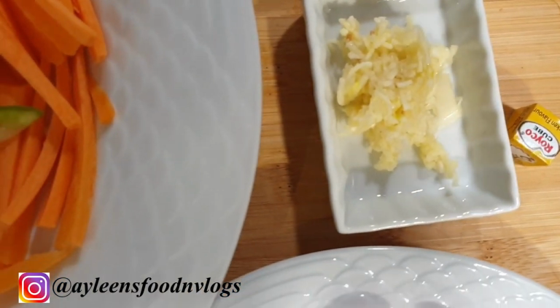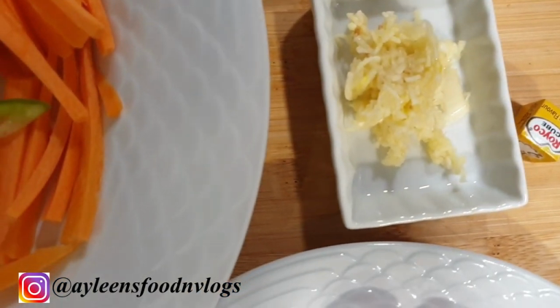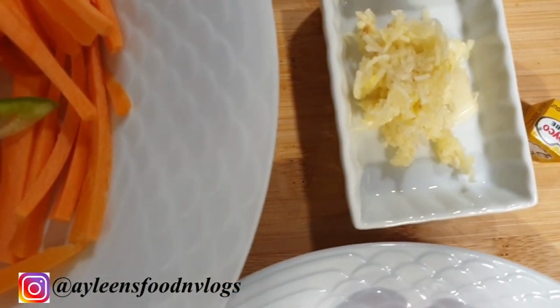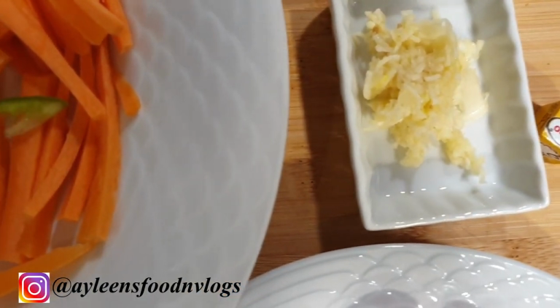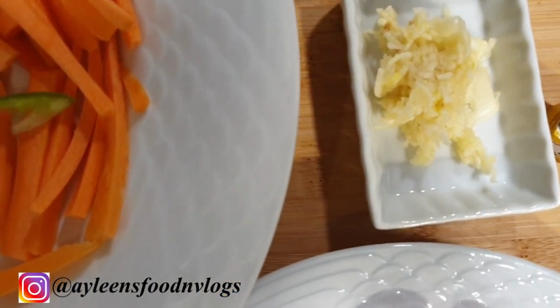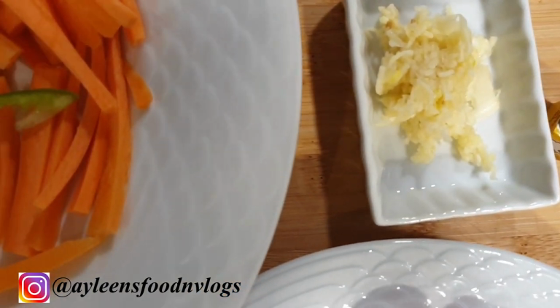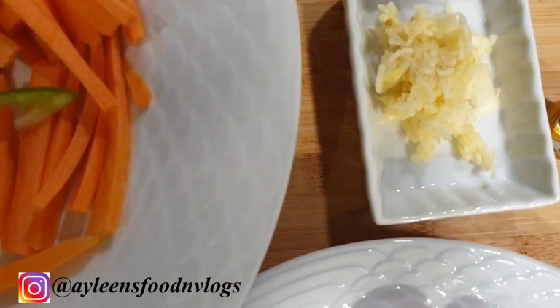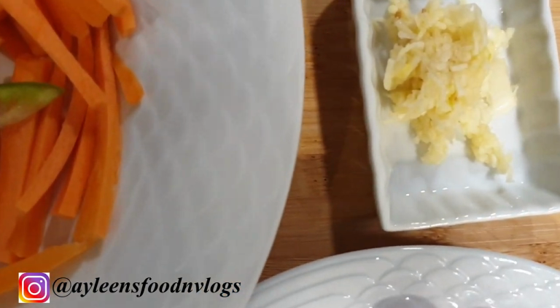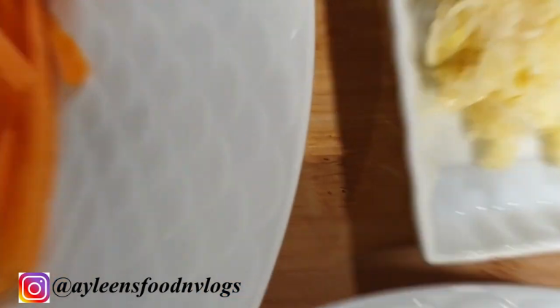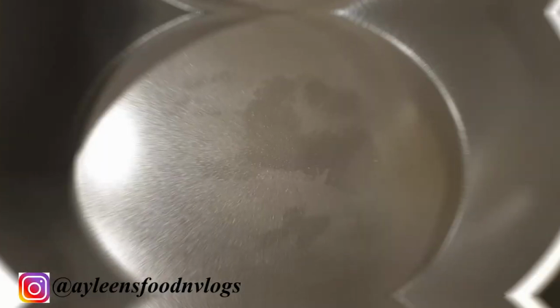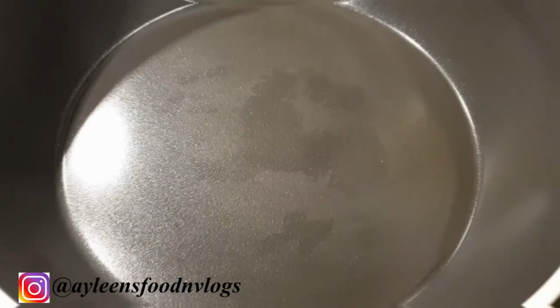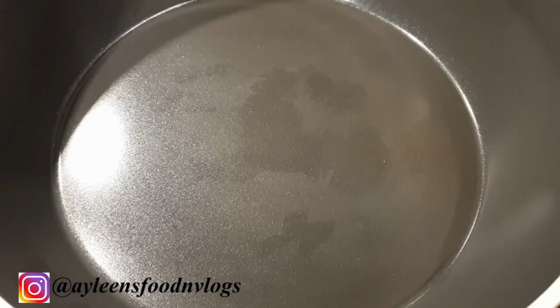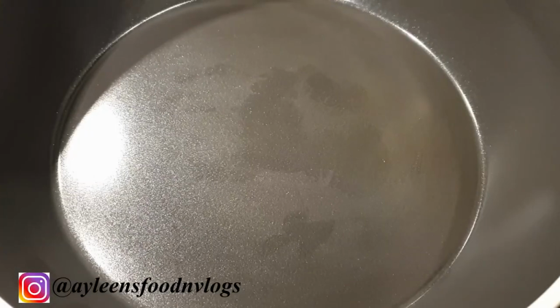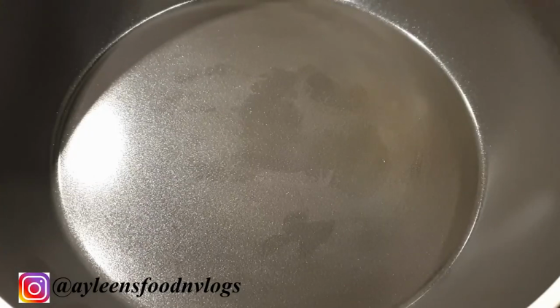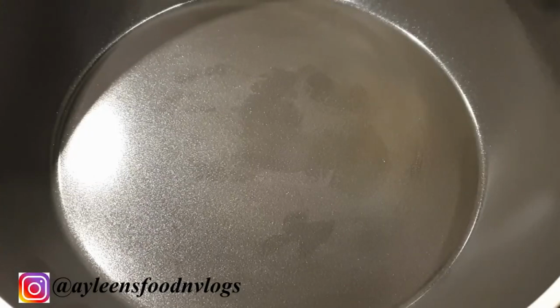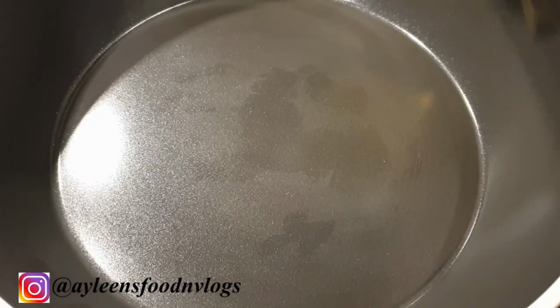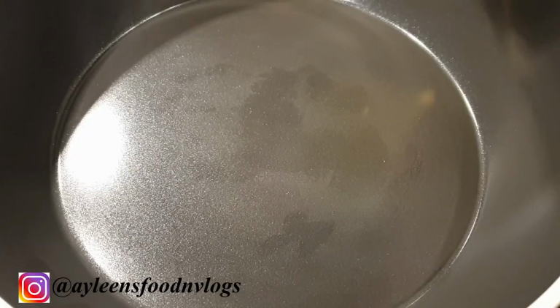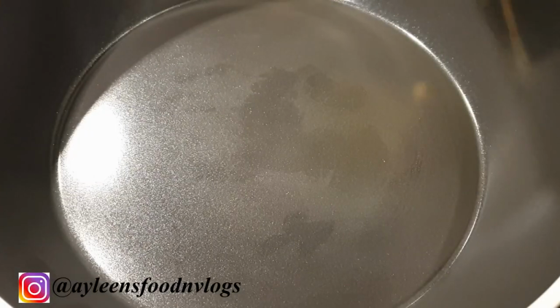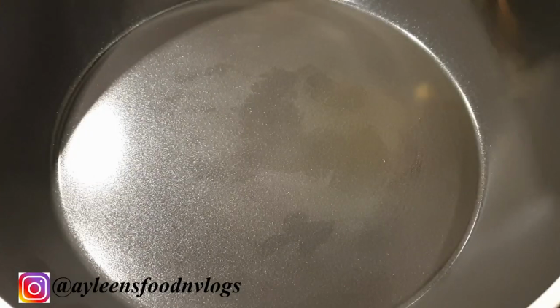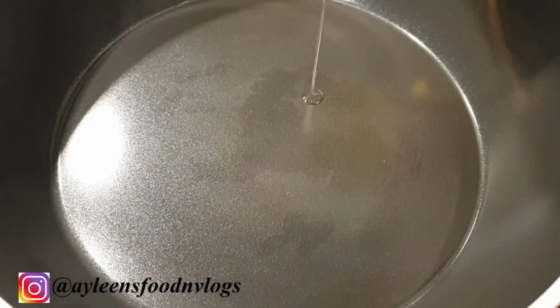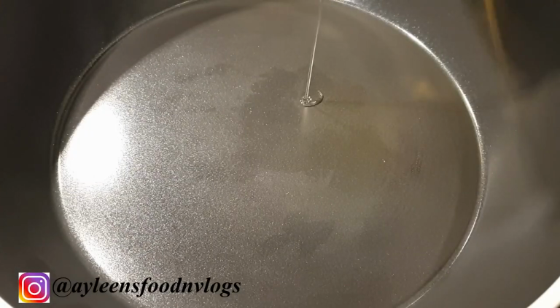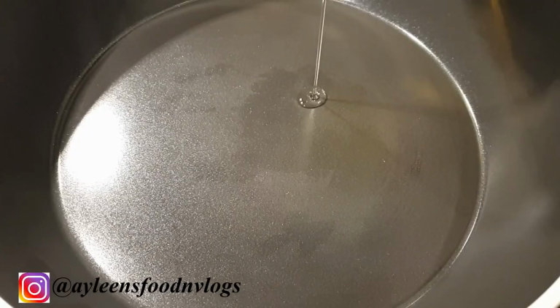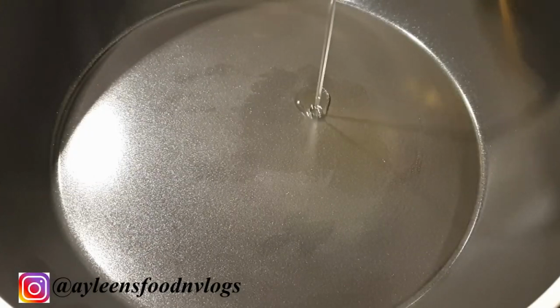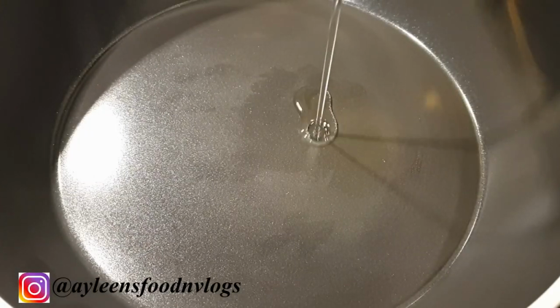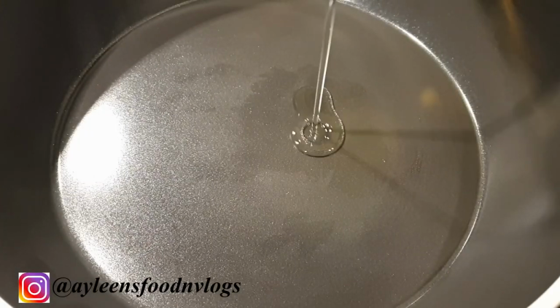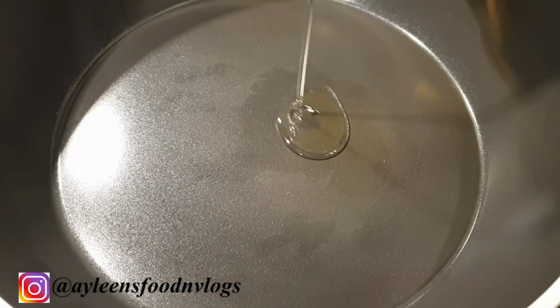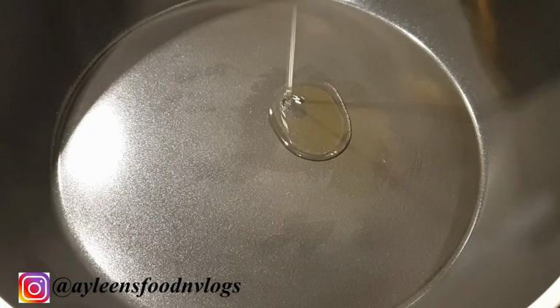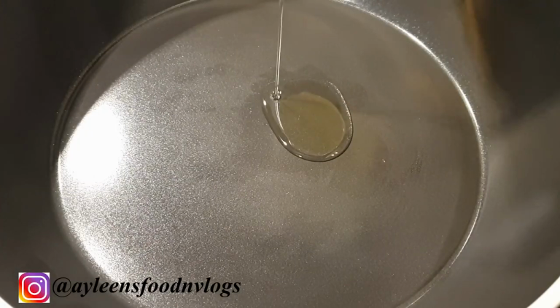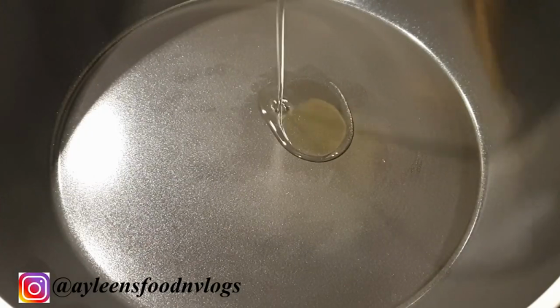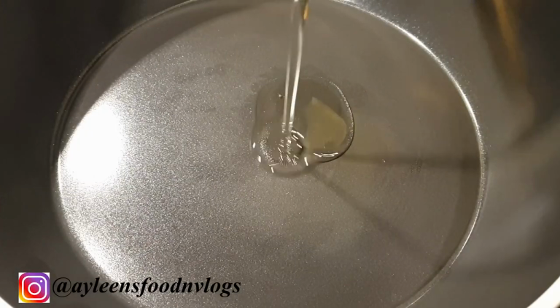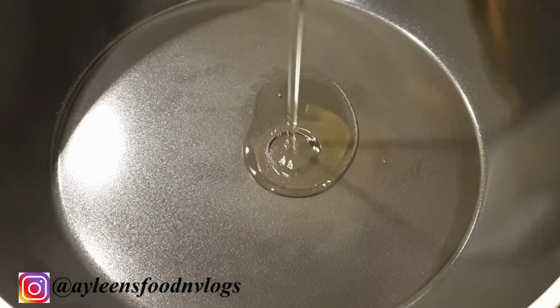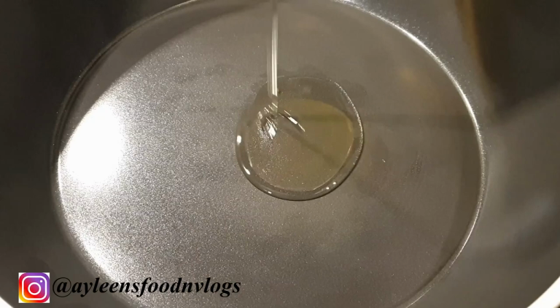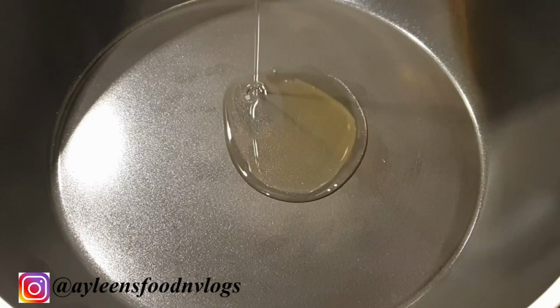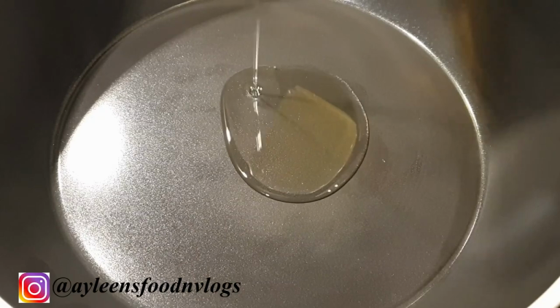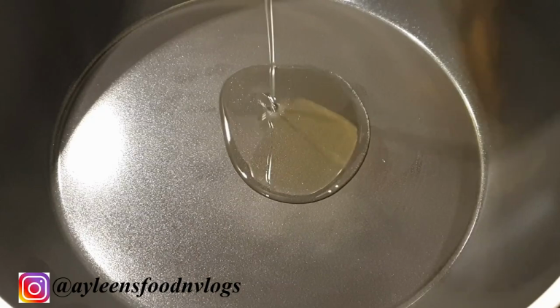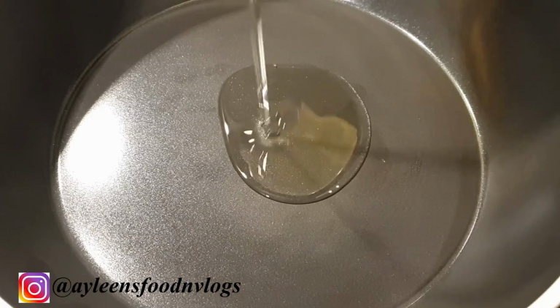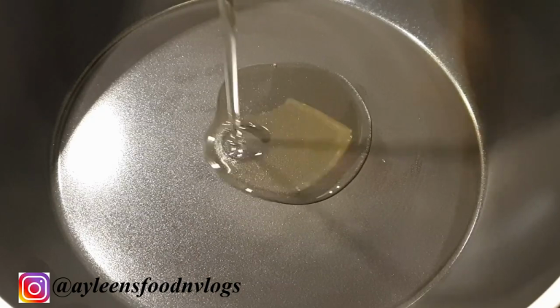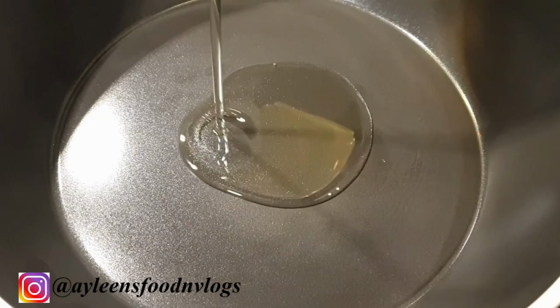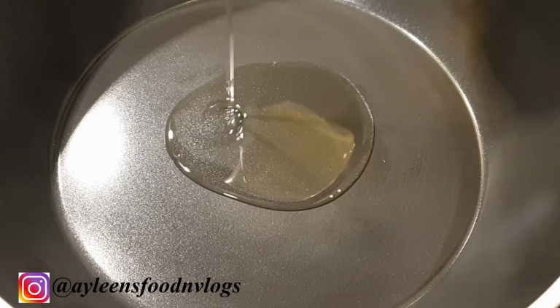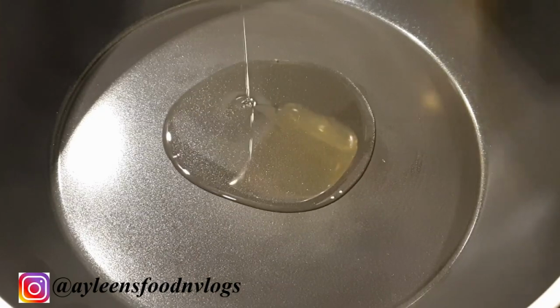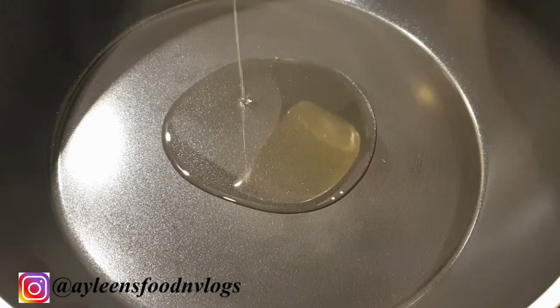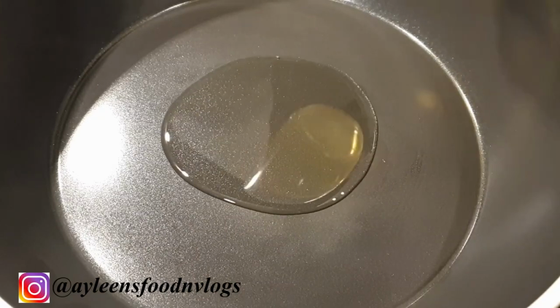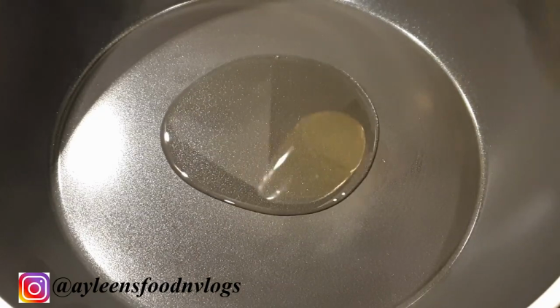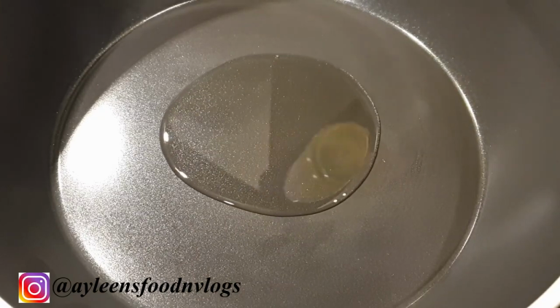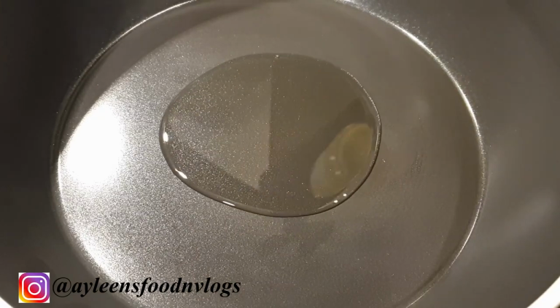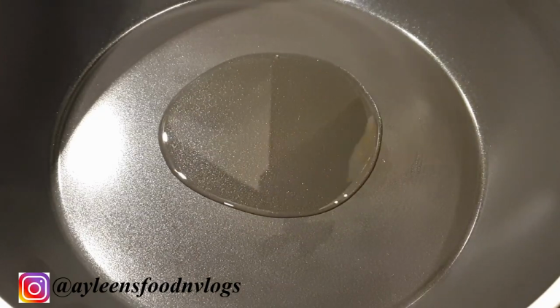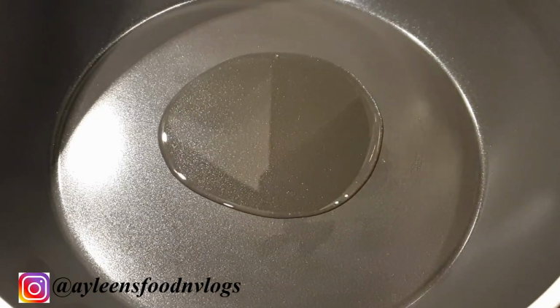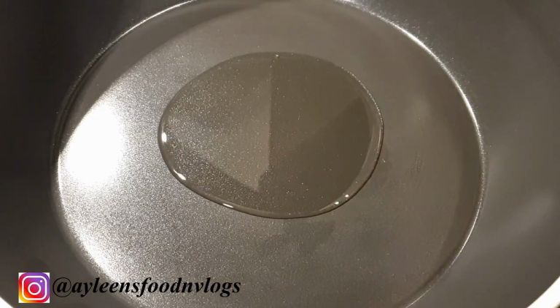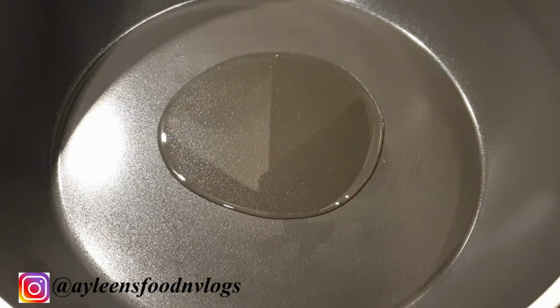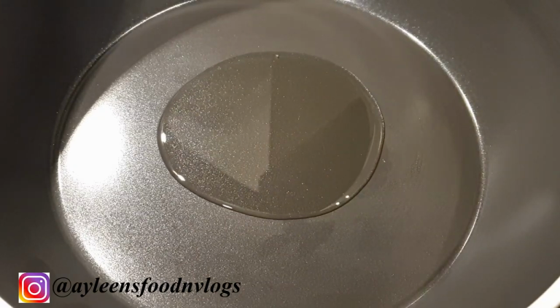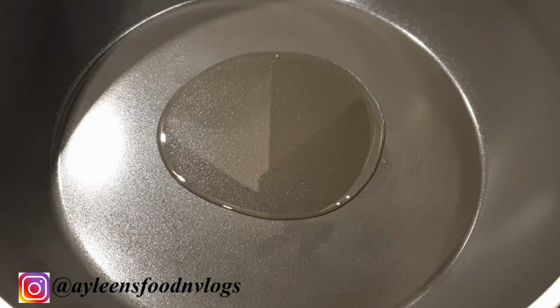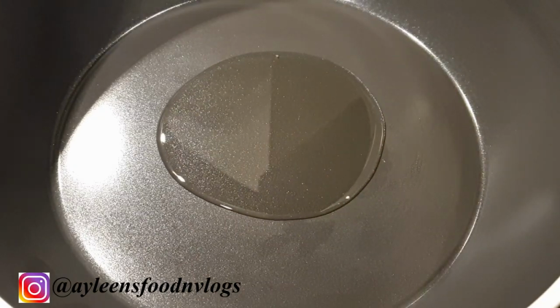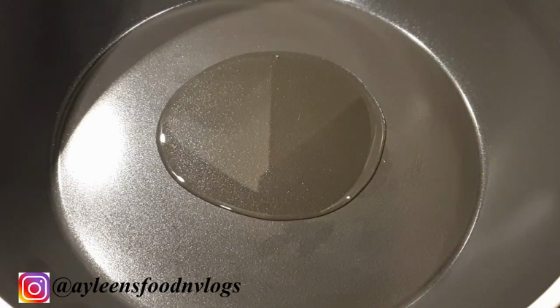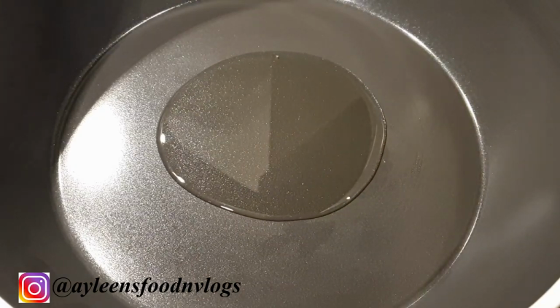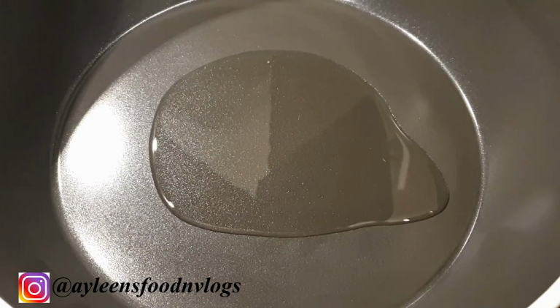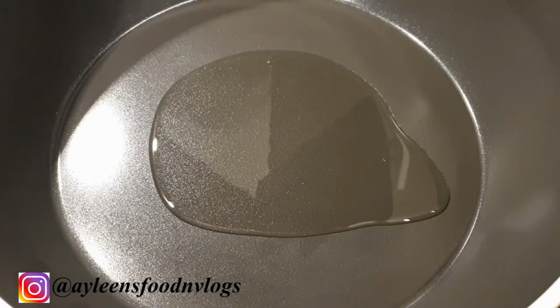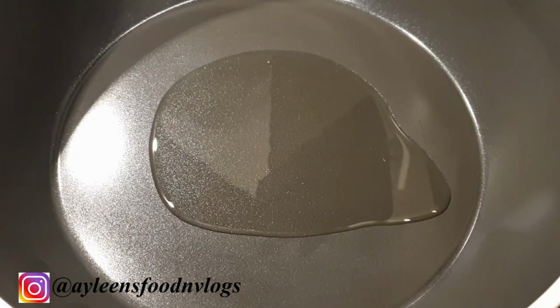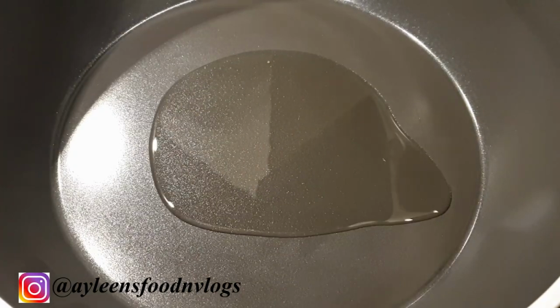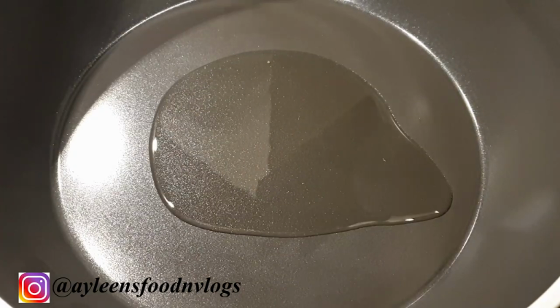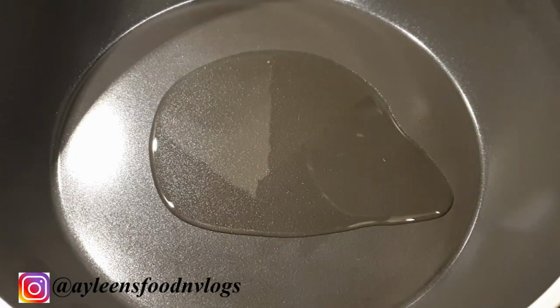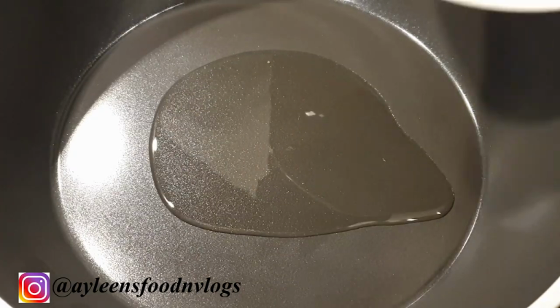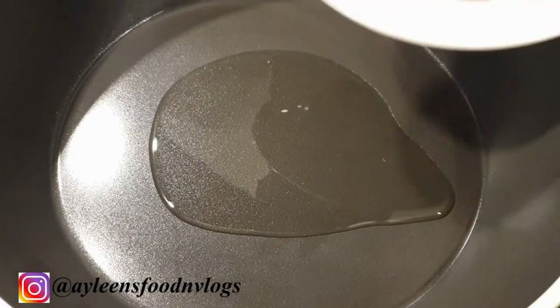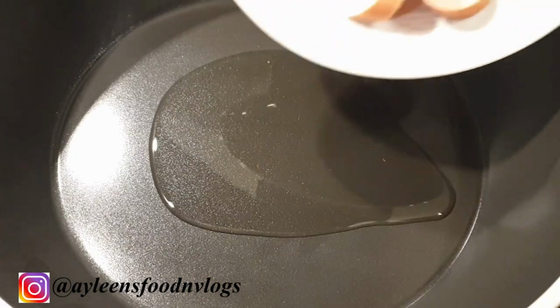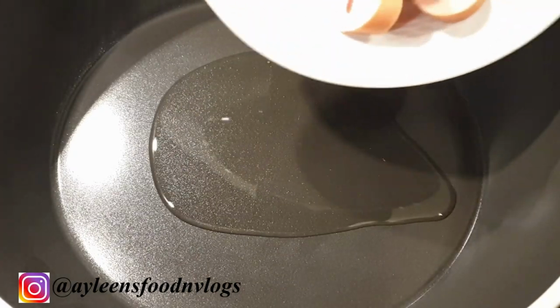Next, into your pan go ahead and add in your sausages and fry them.